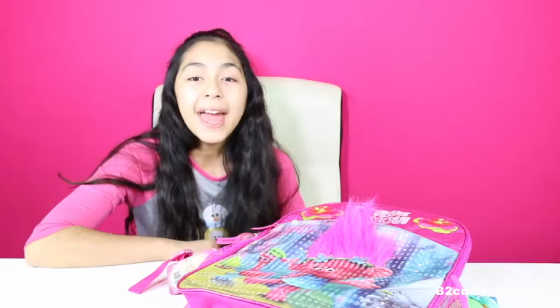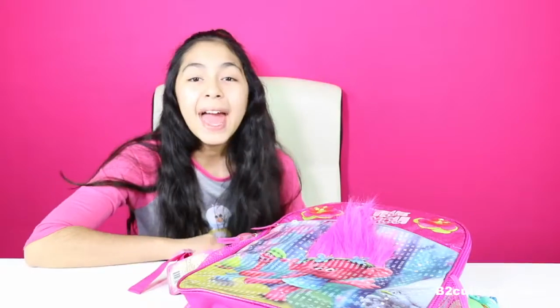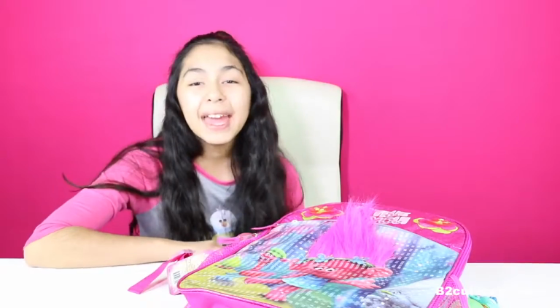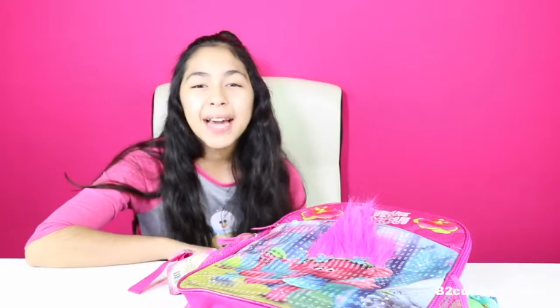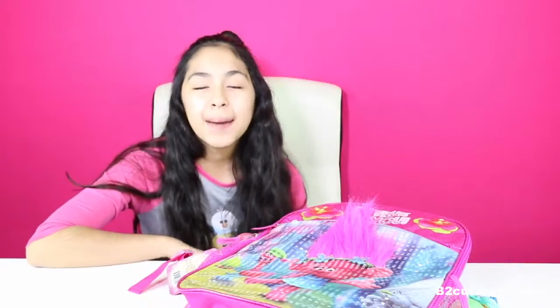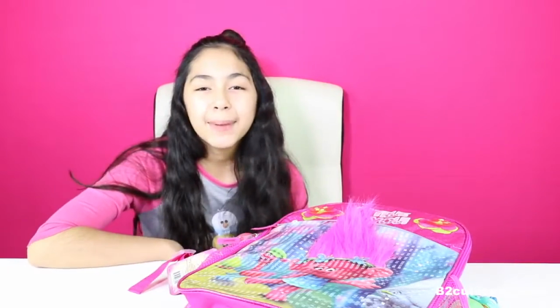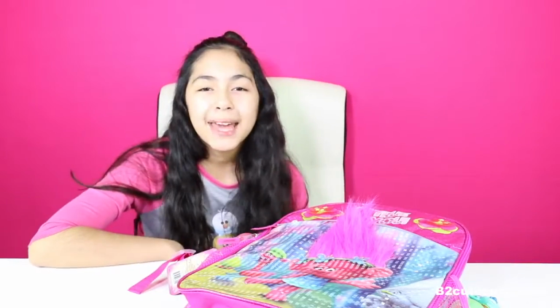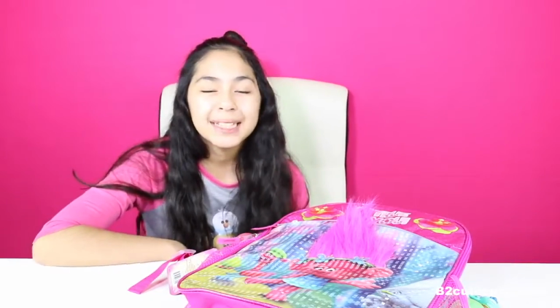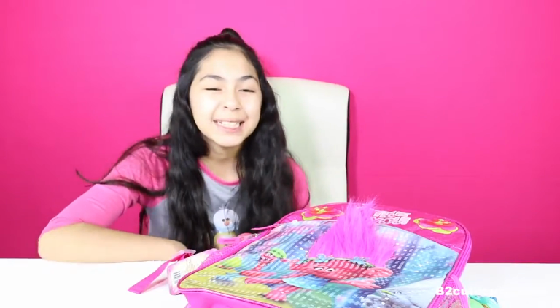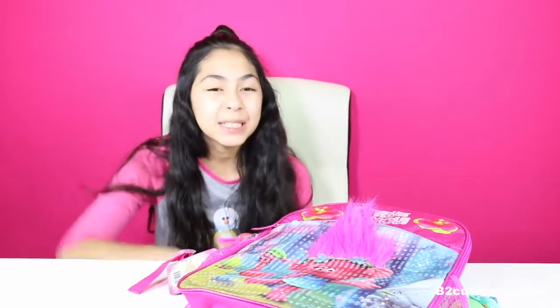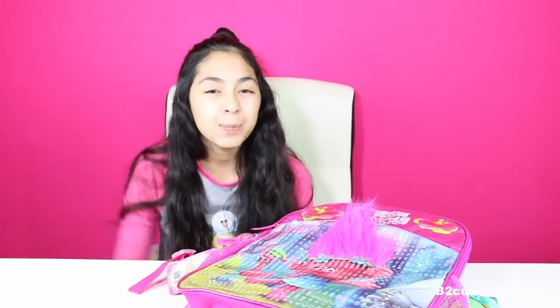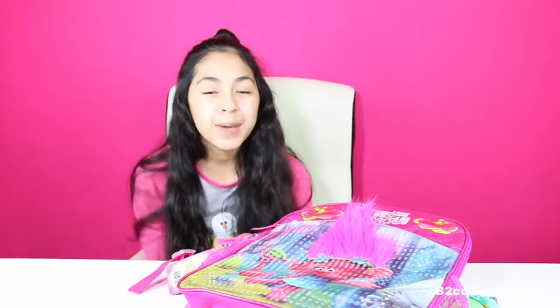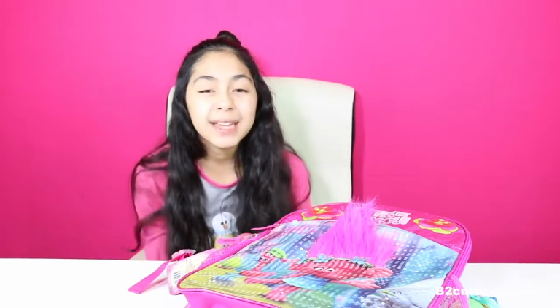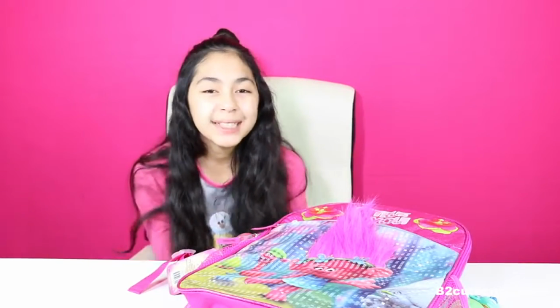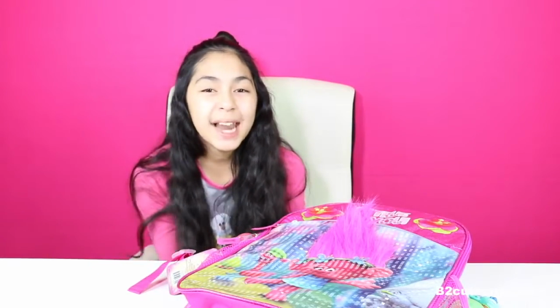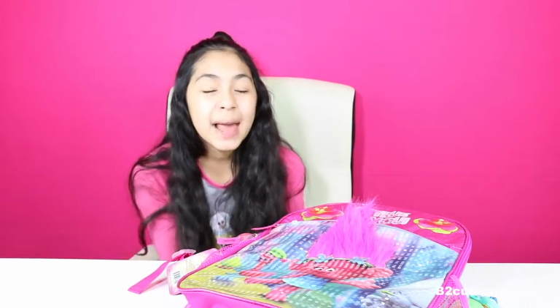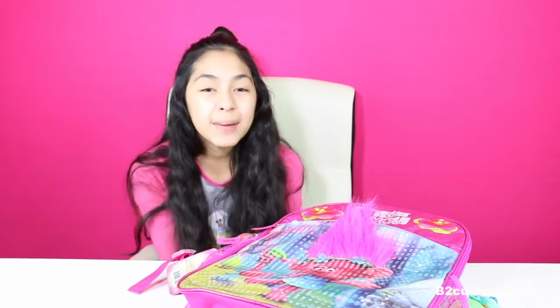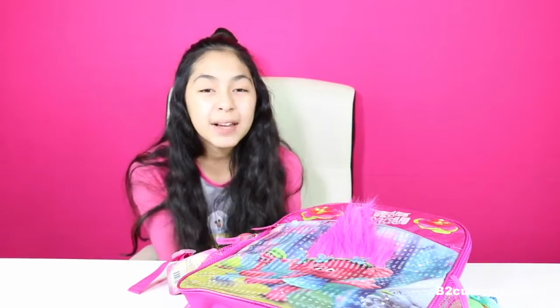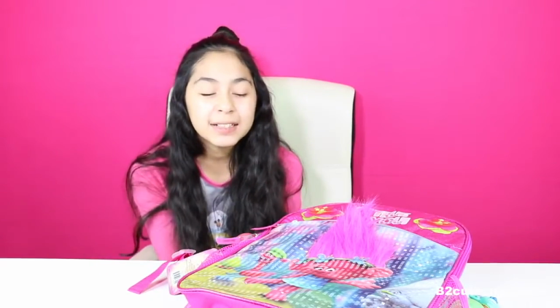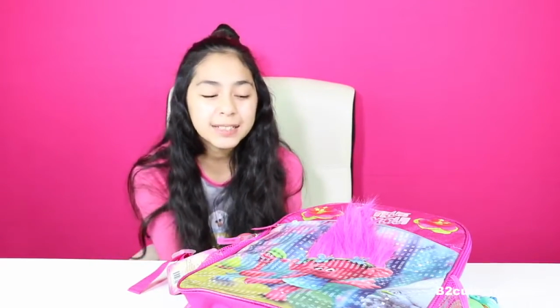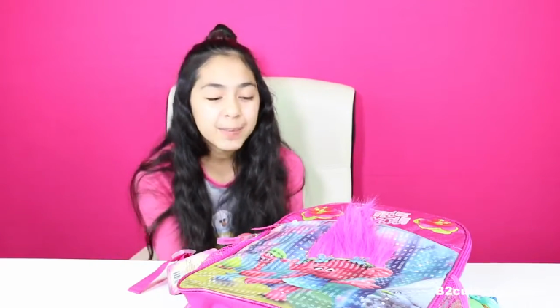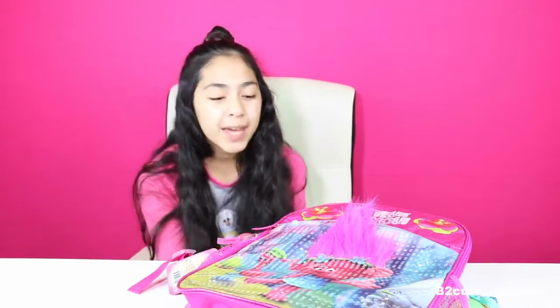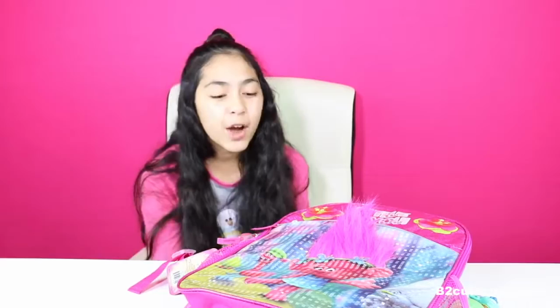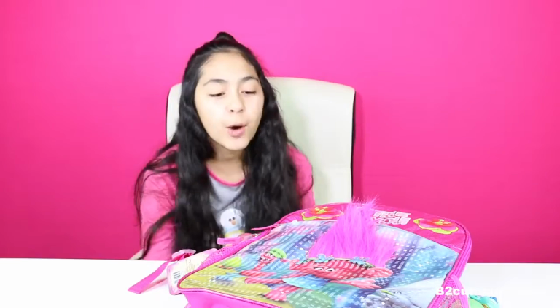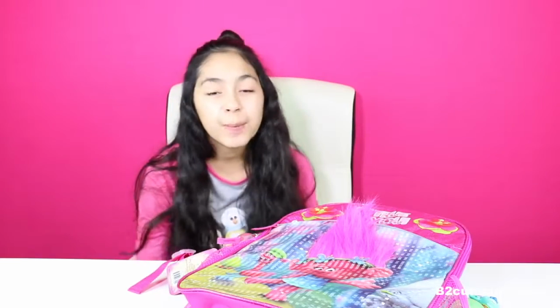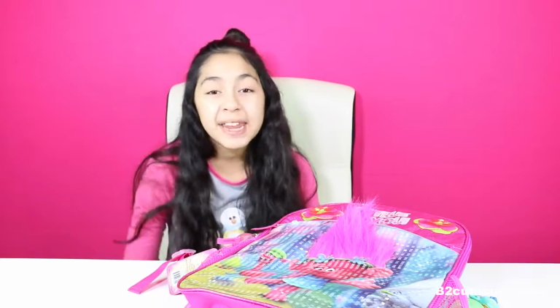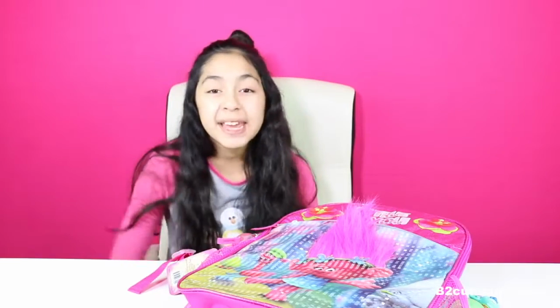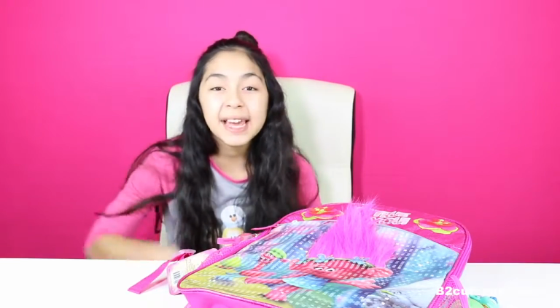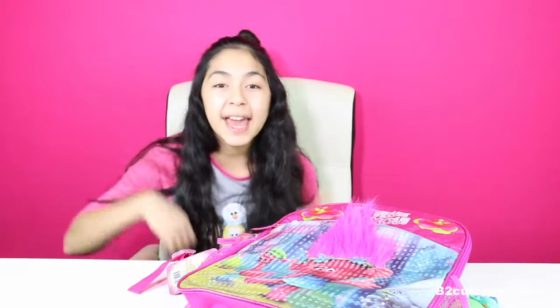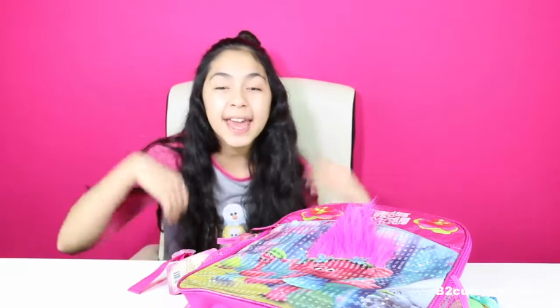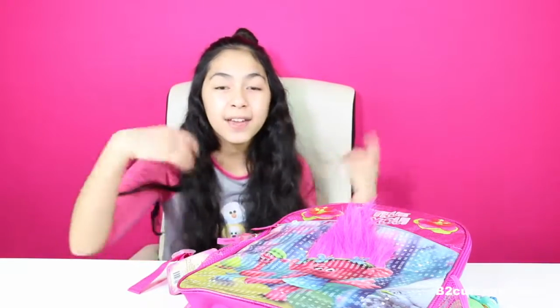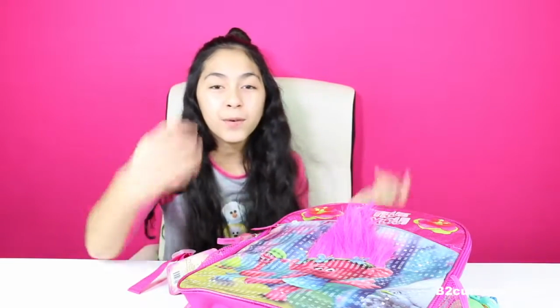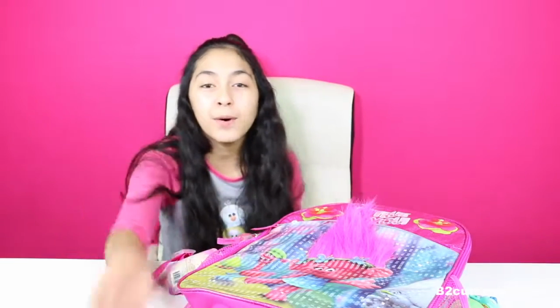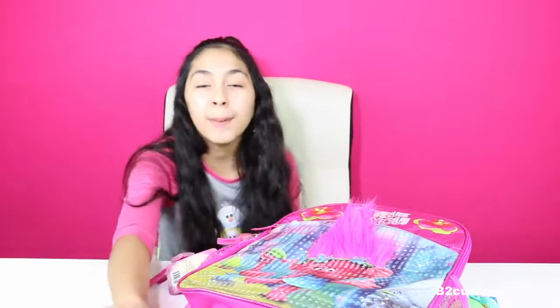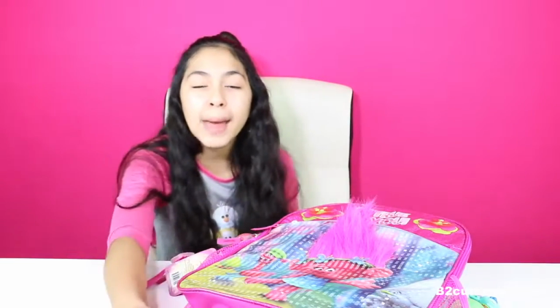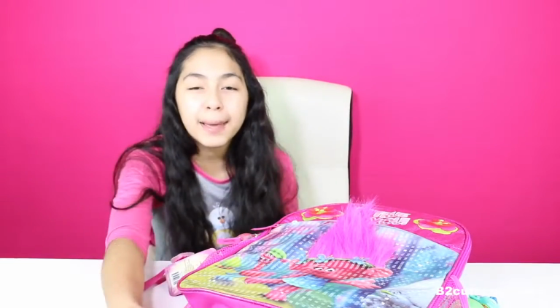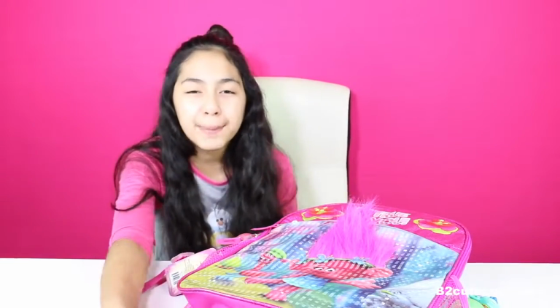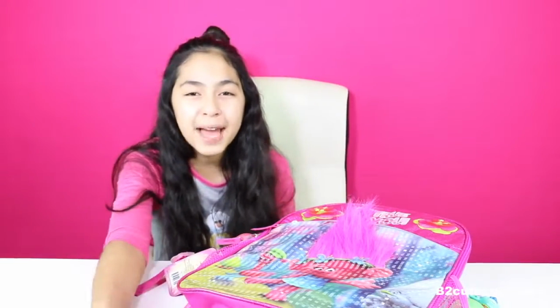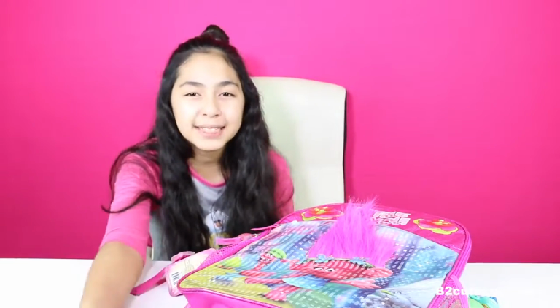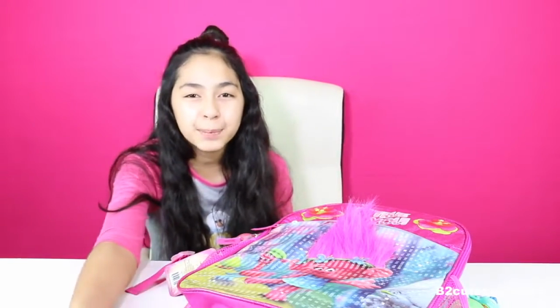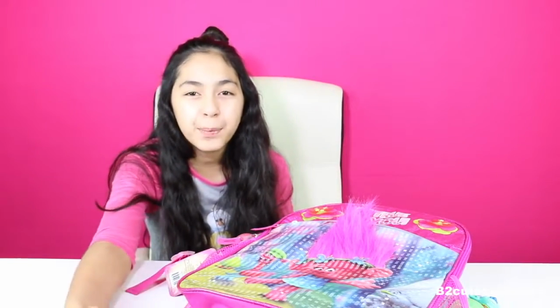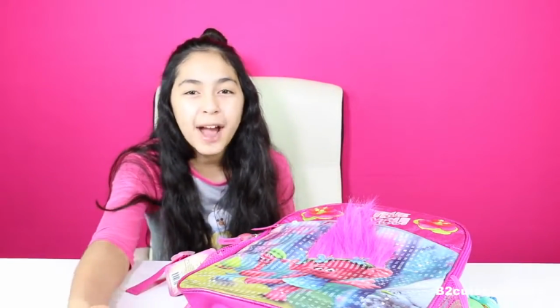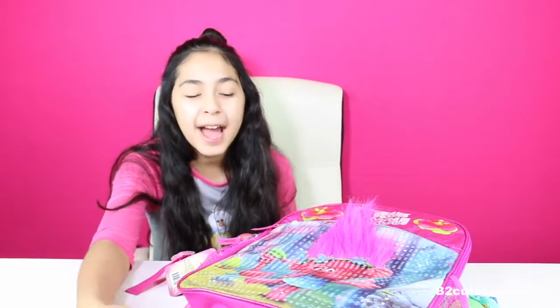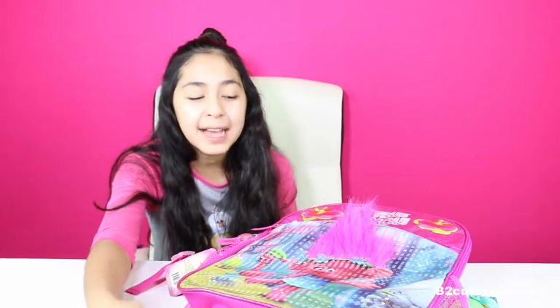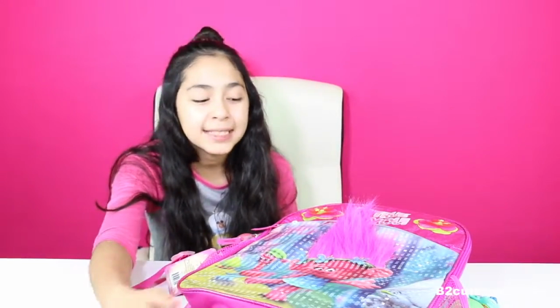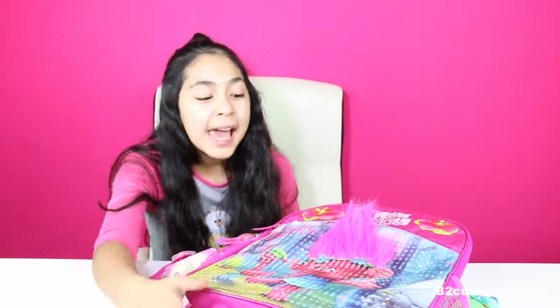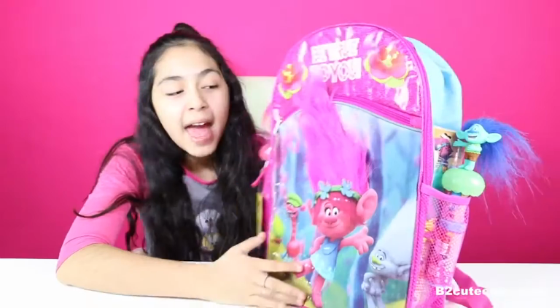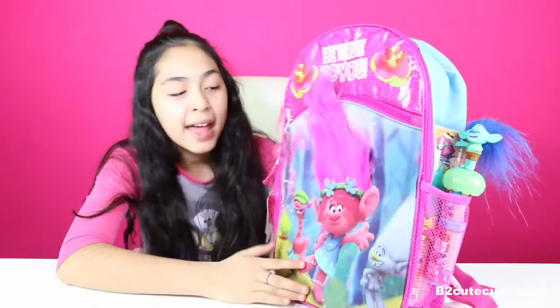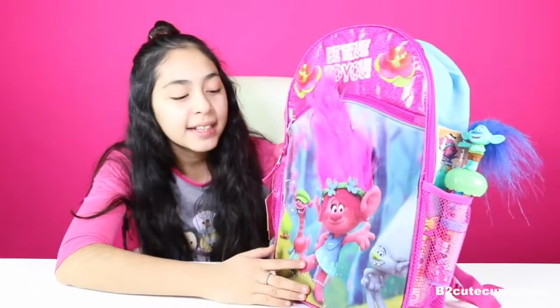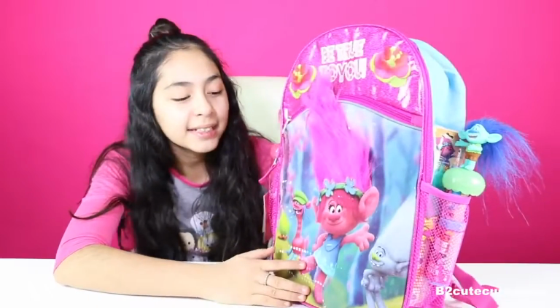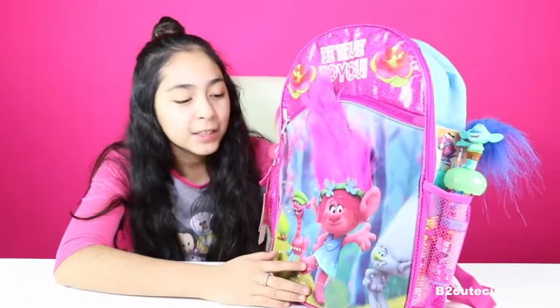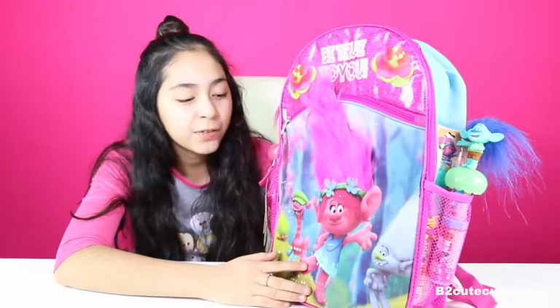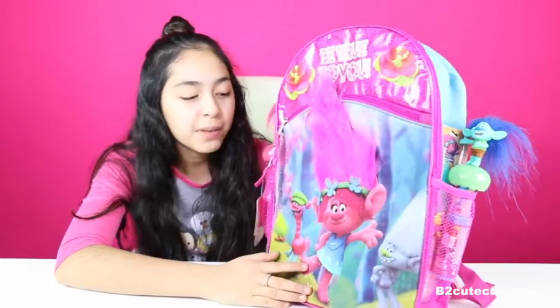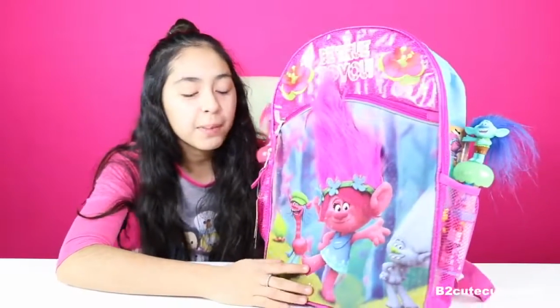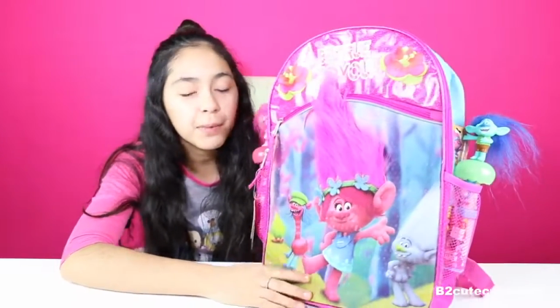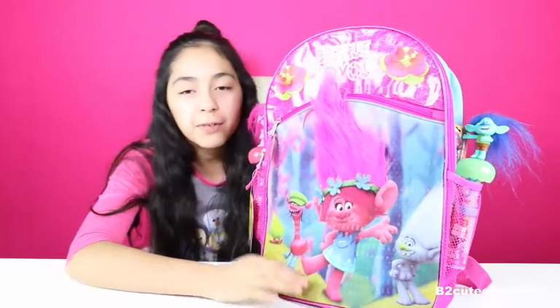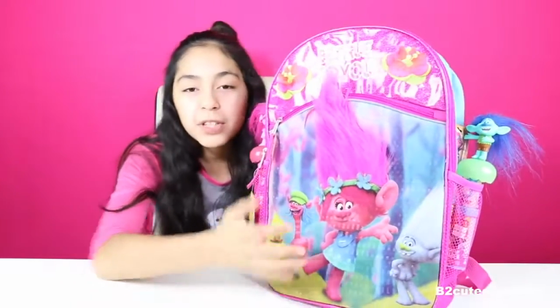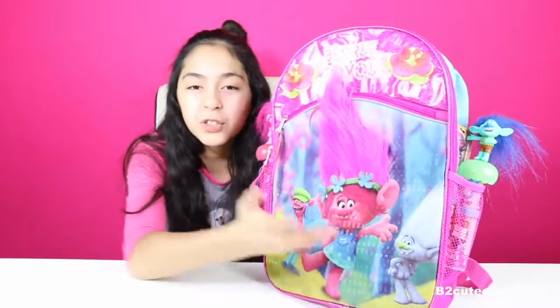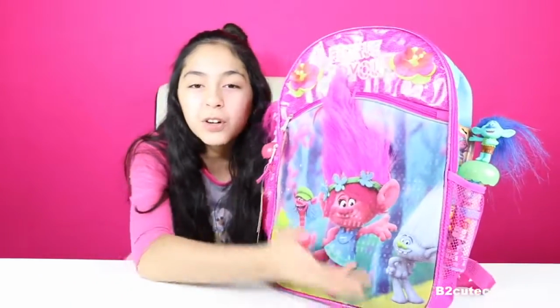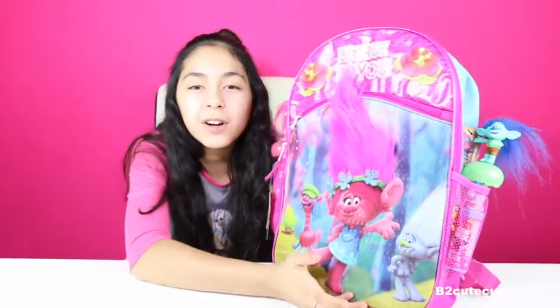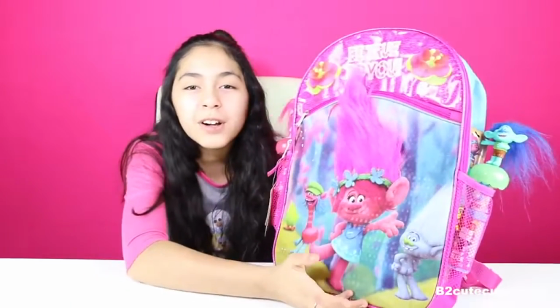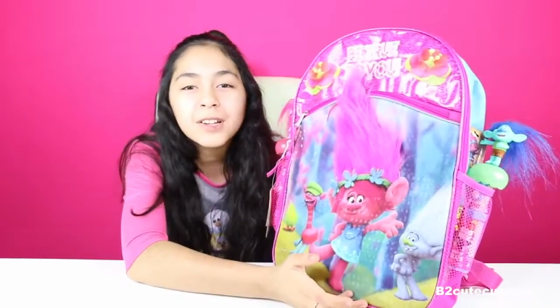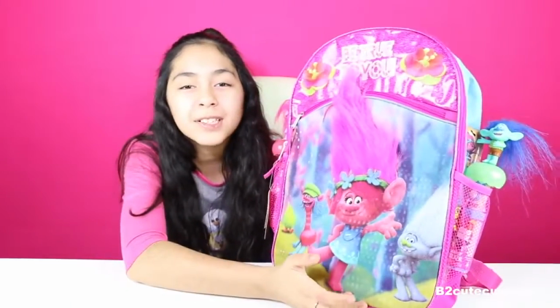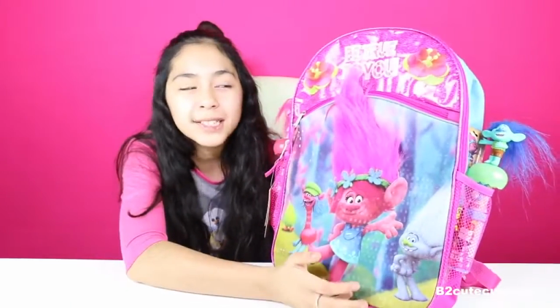Hey Cupcakes, it's Bea. Today I'm going to be opening a cool backpack surprise. And this is from the movie Trolls.